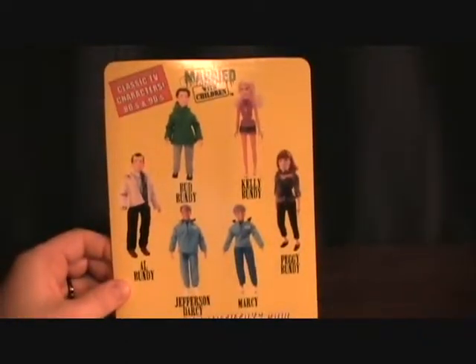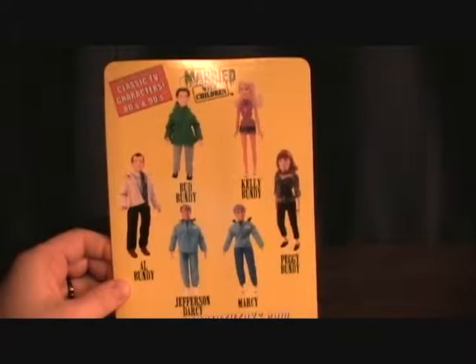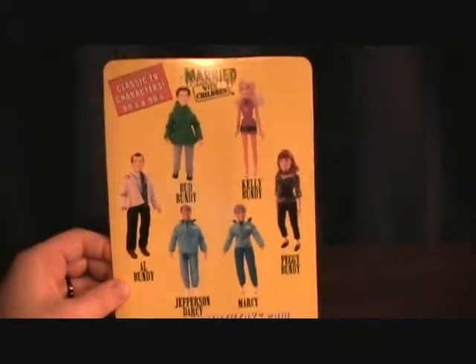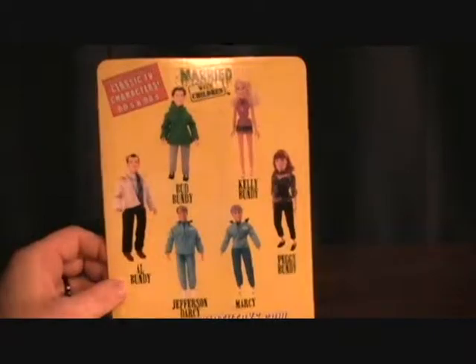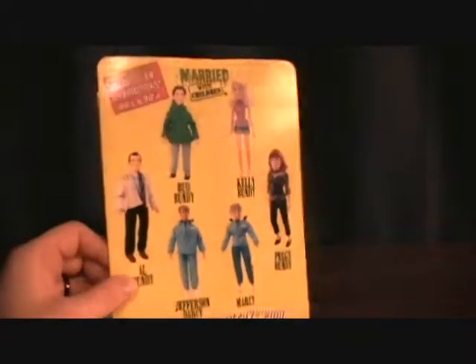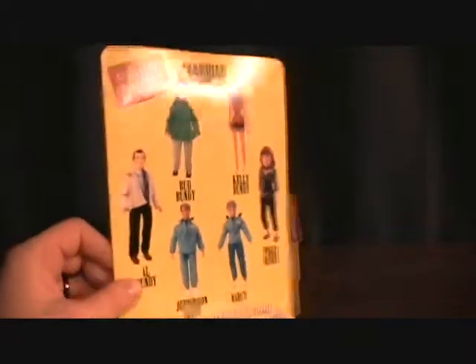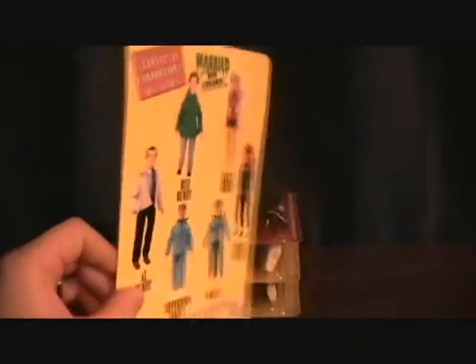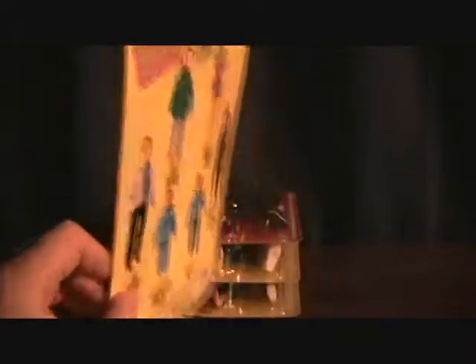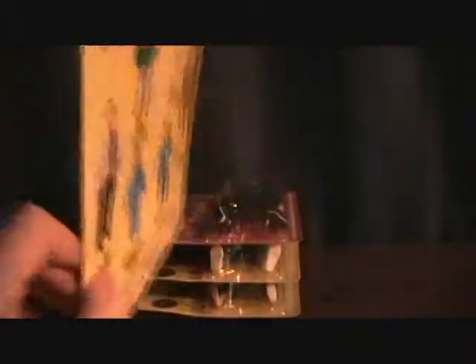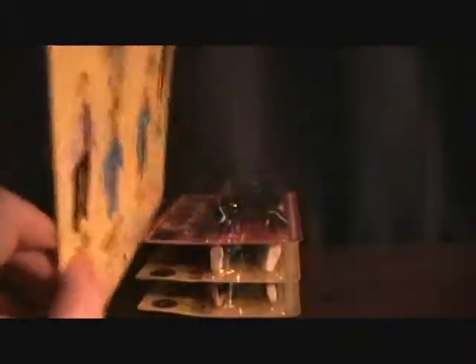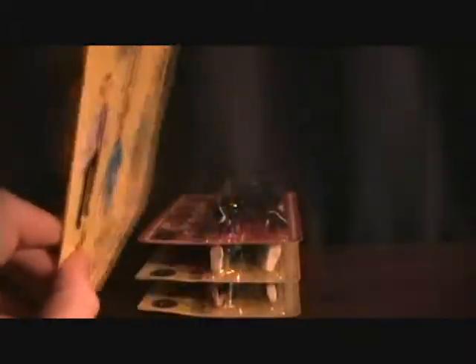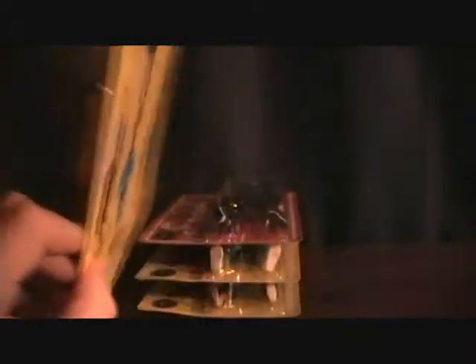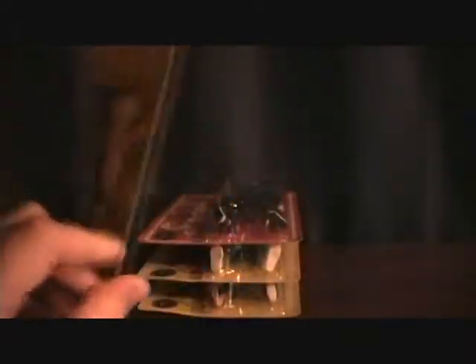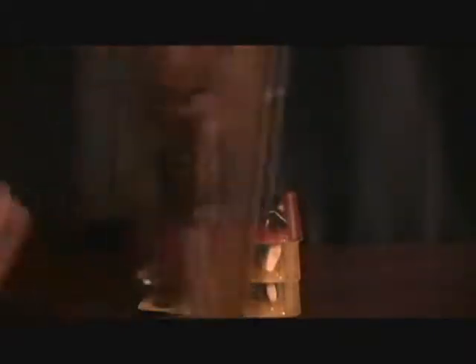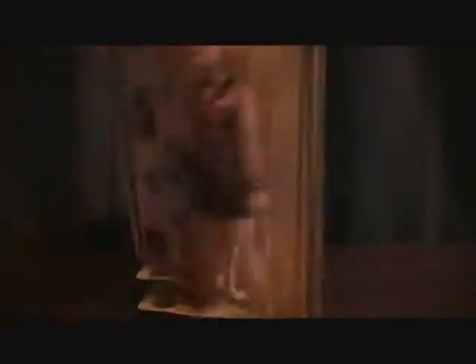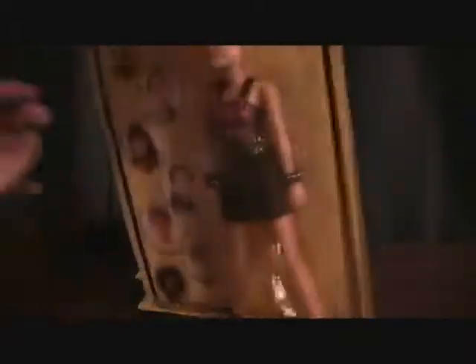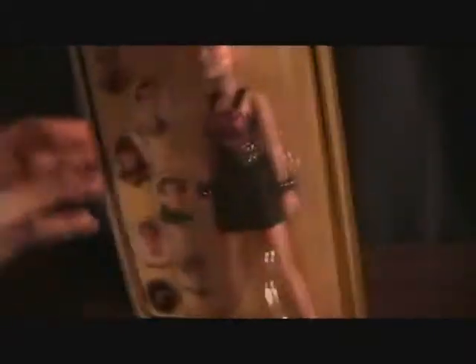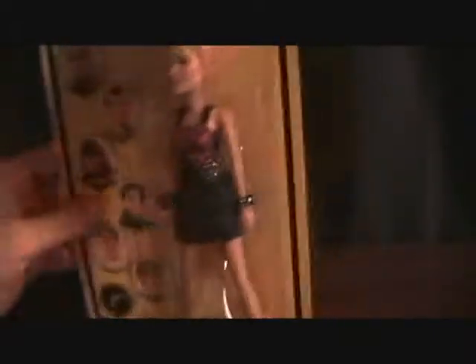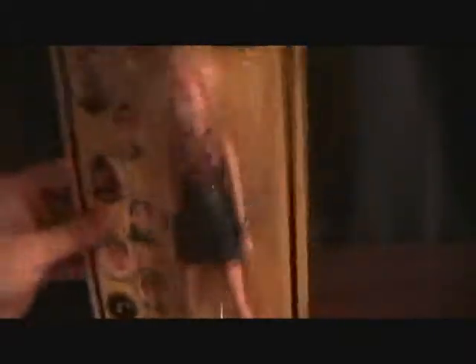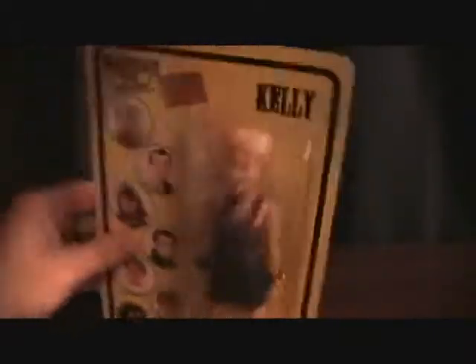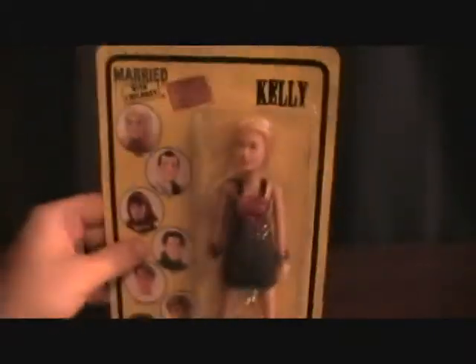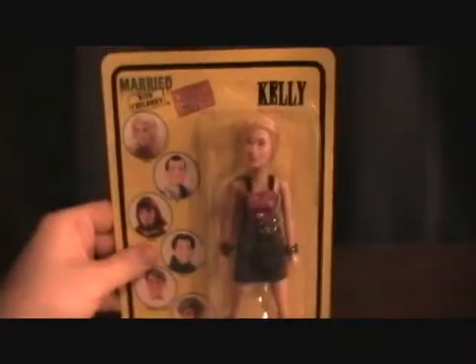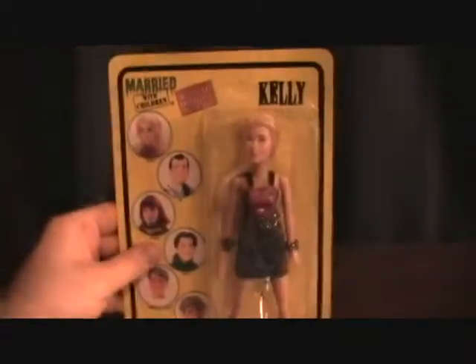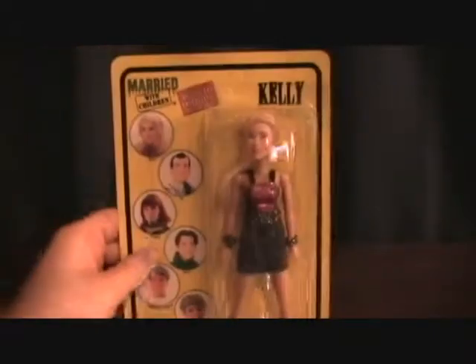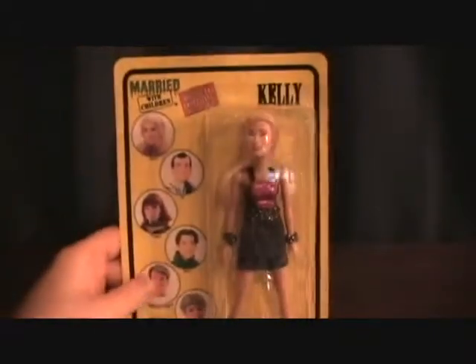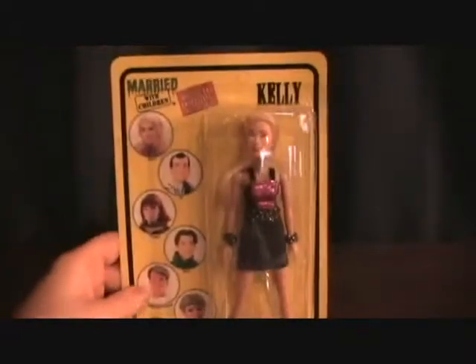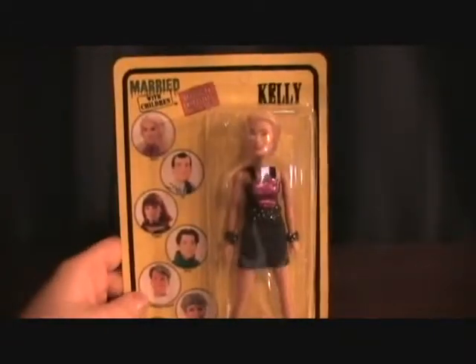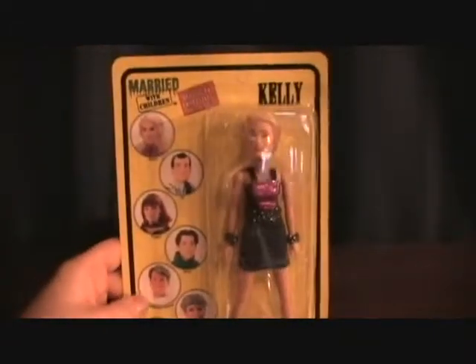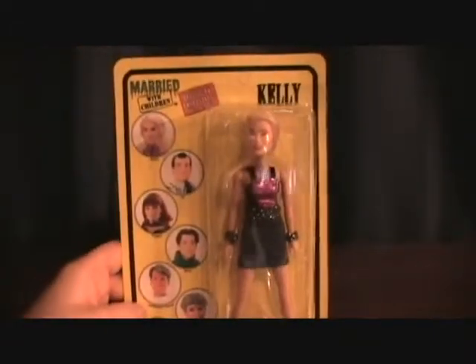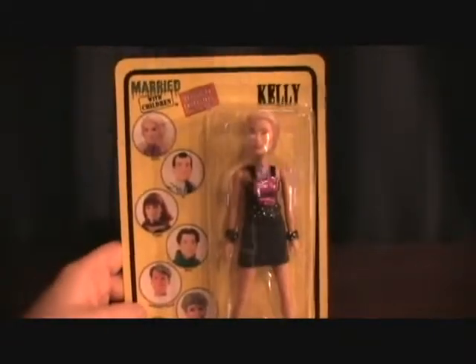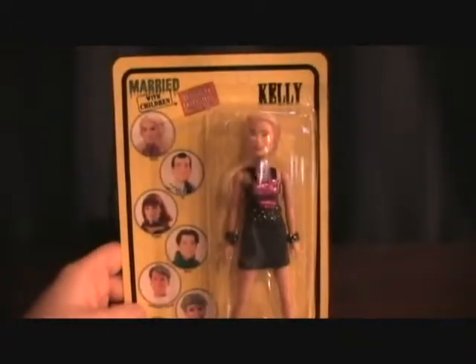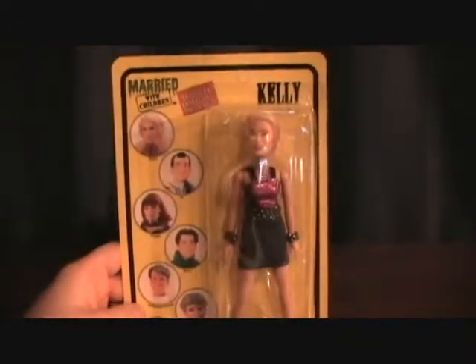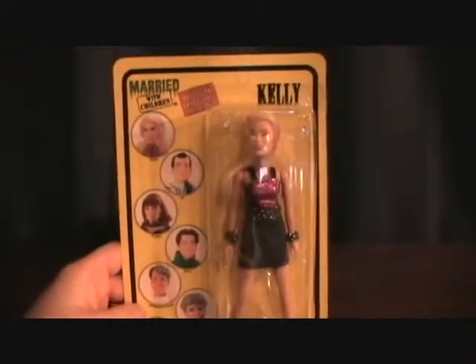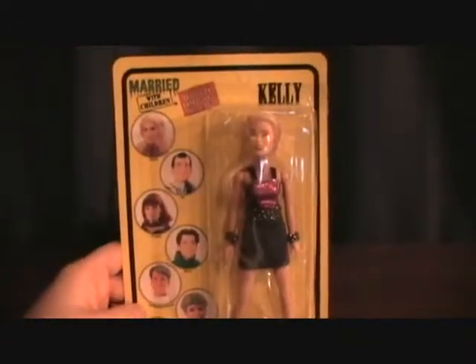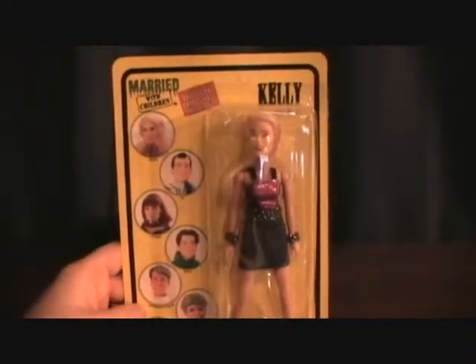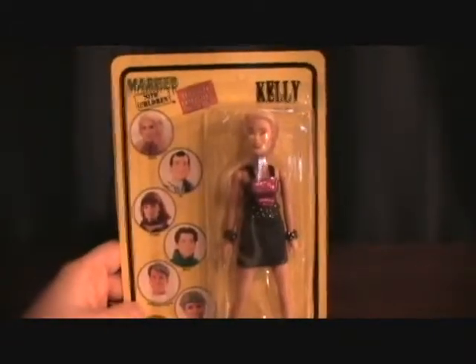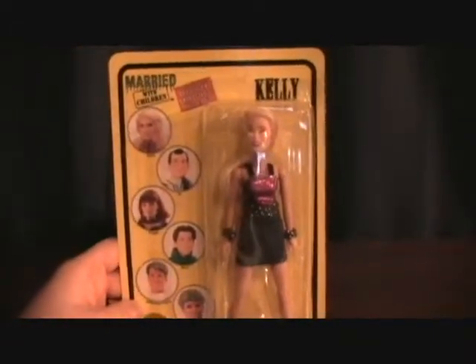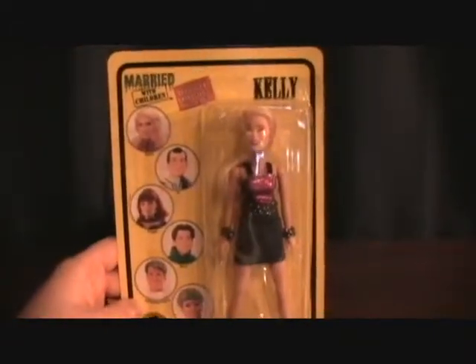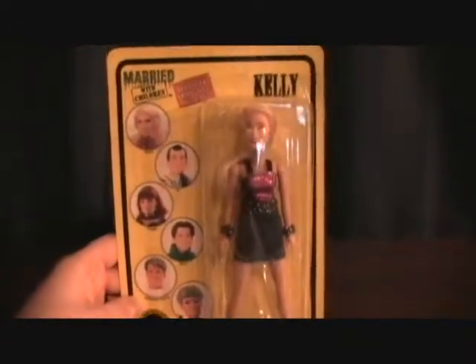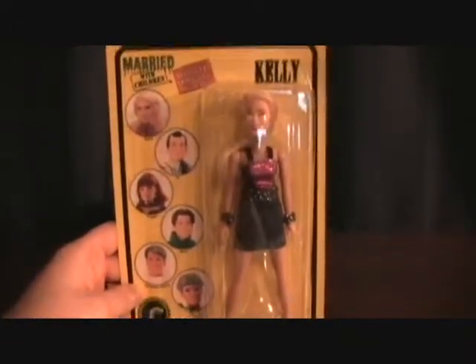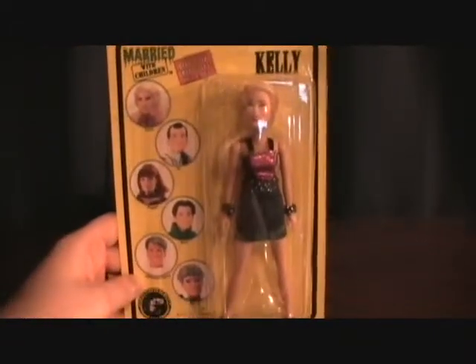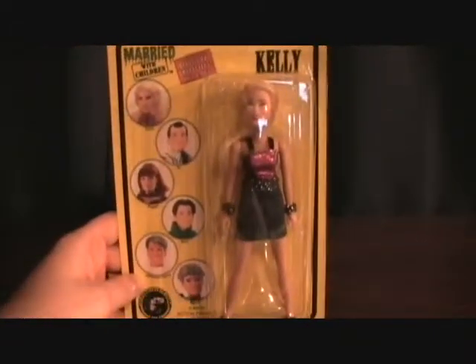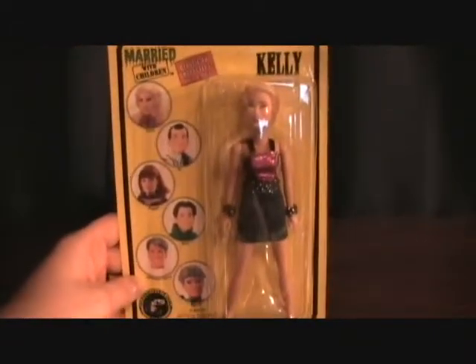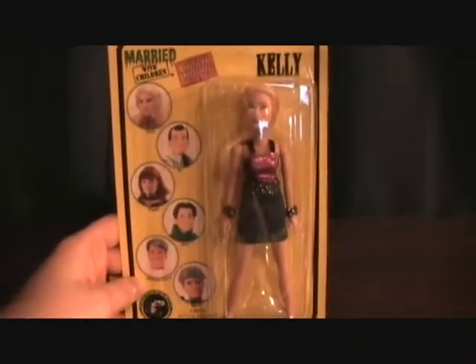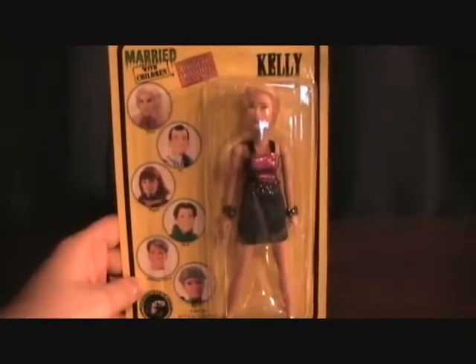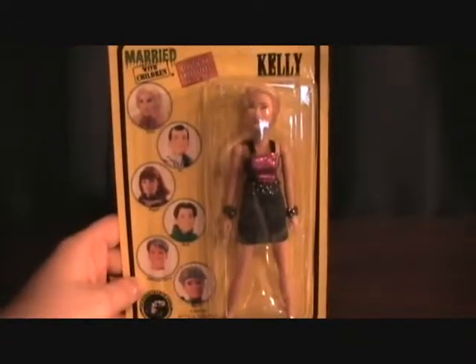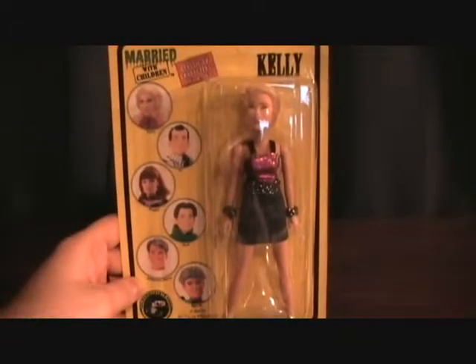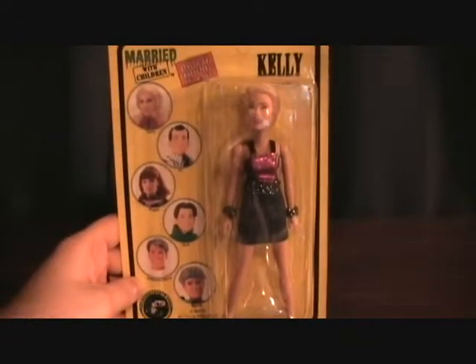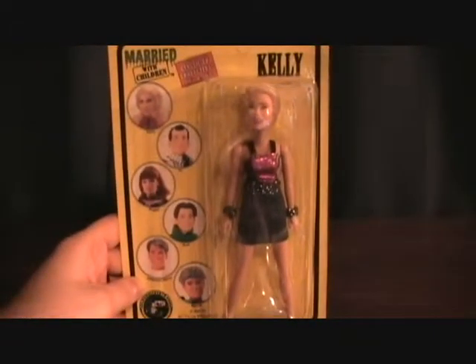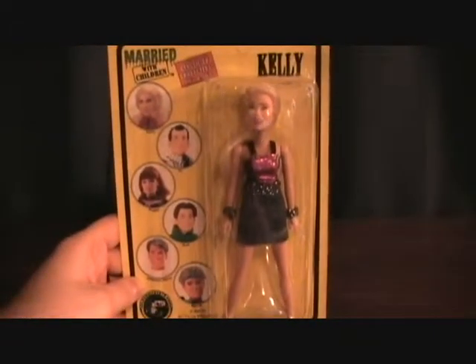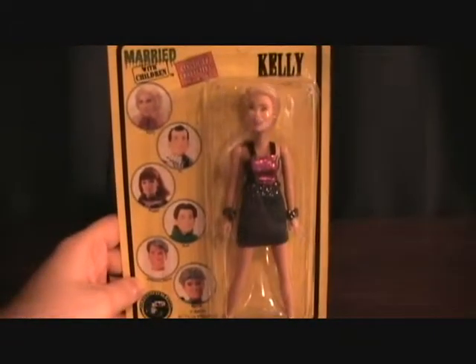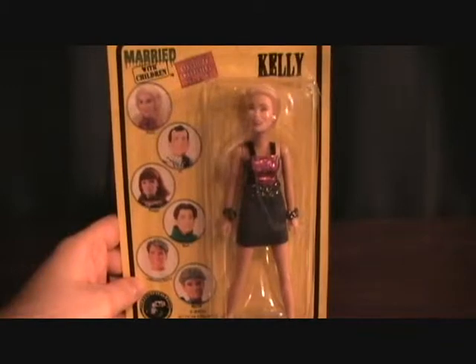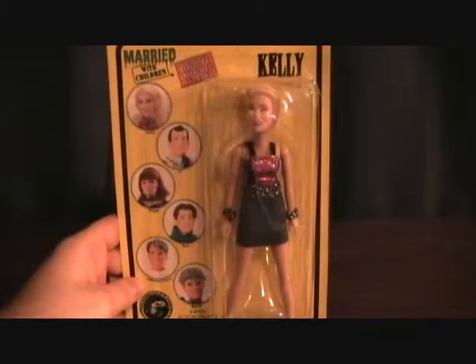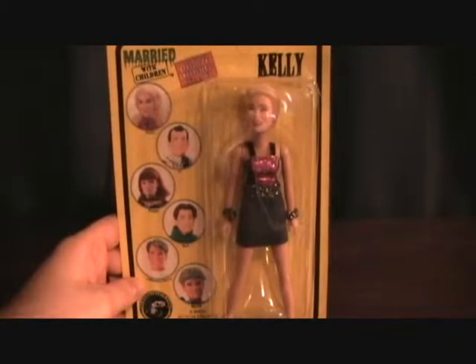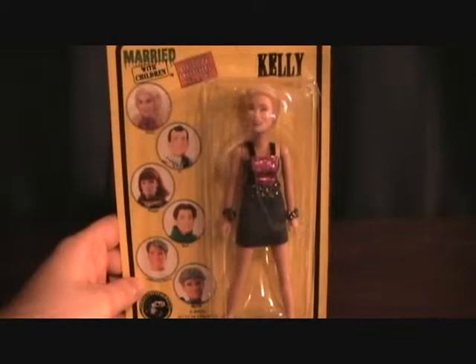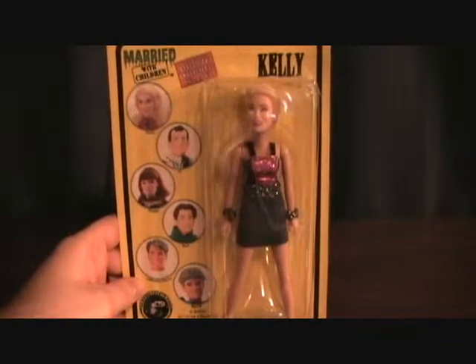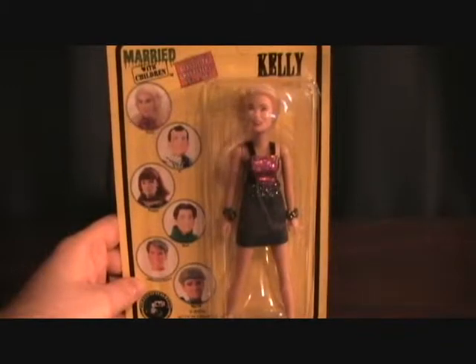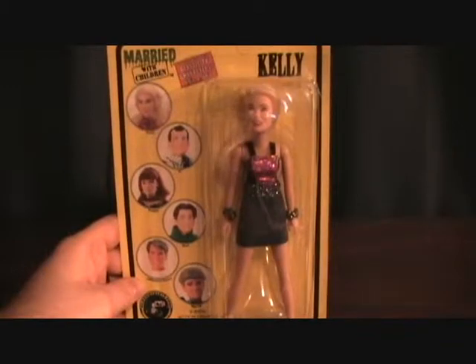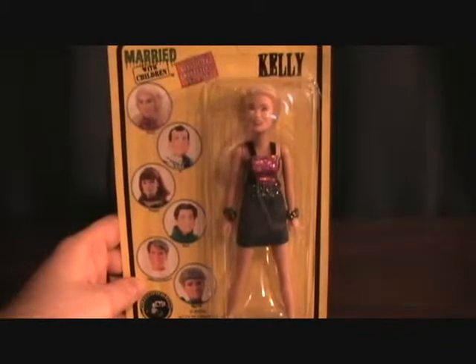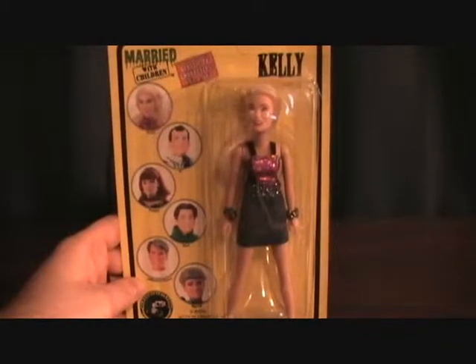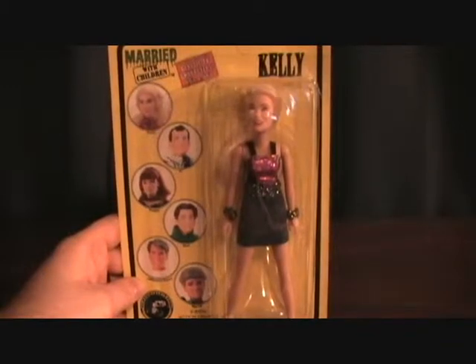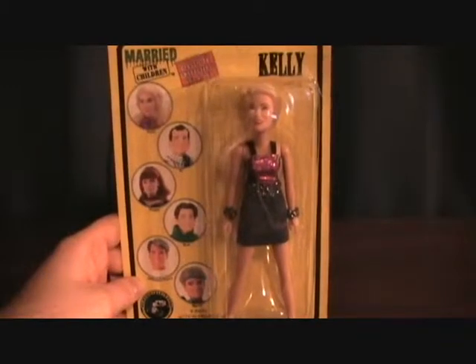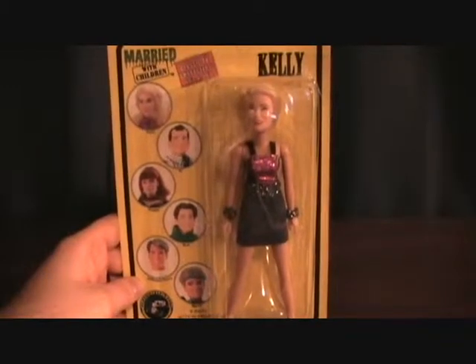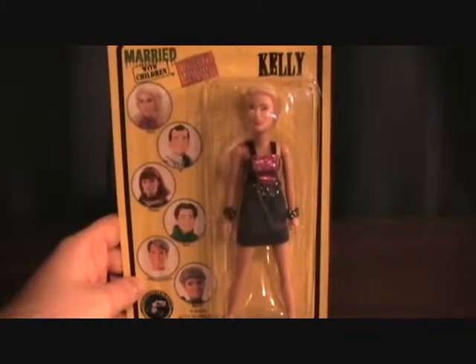Not much for packaging, pretty plain, but we'll get this one unpacked and check her out.